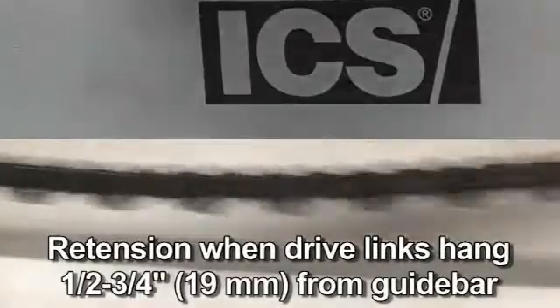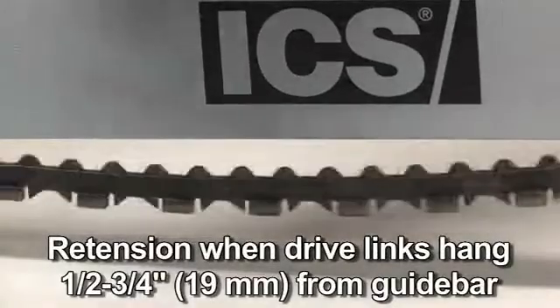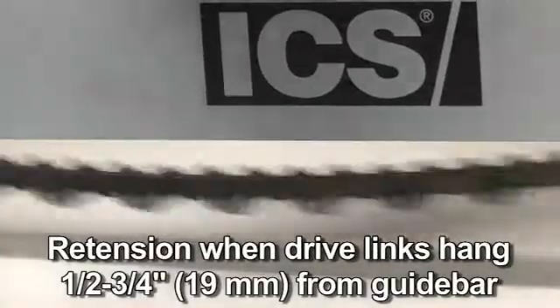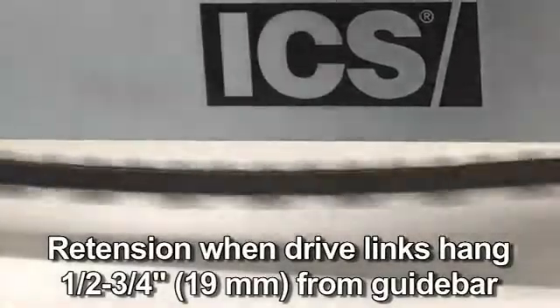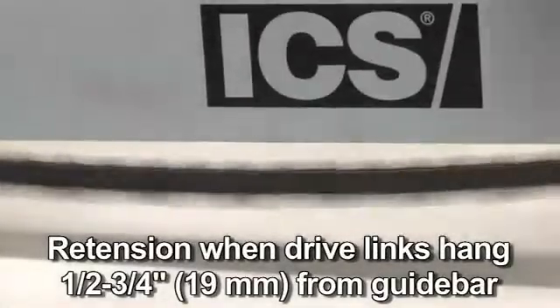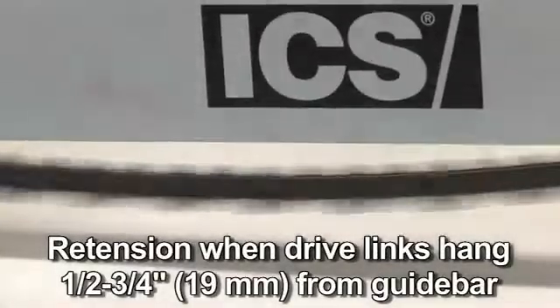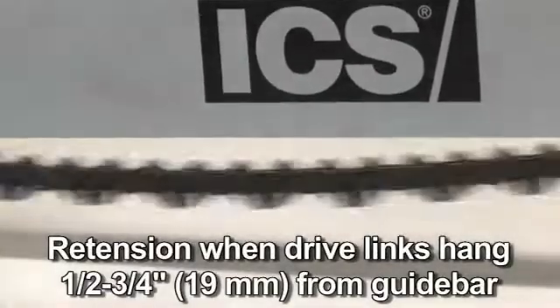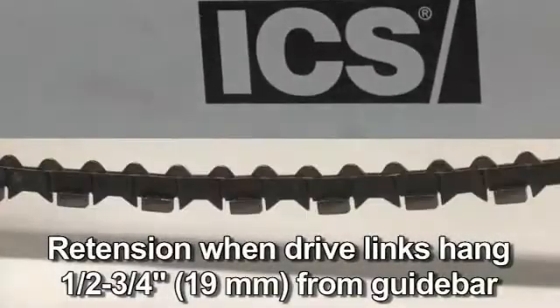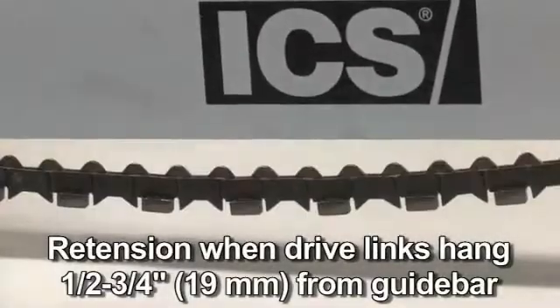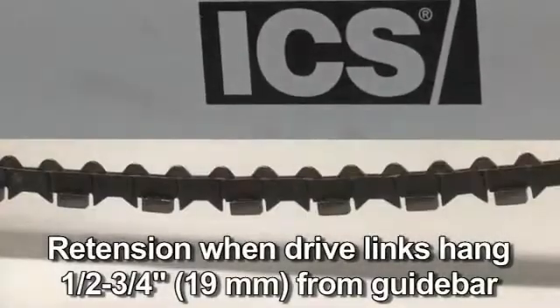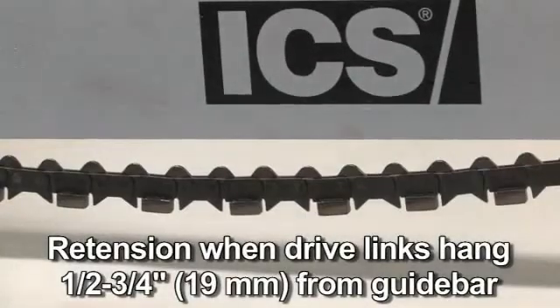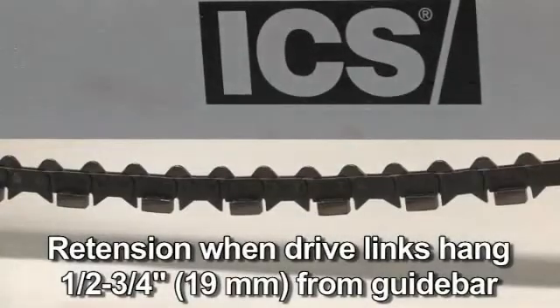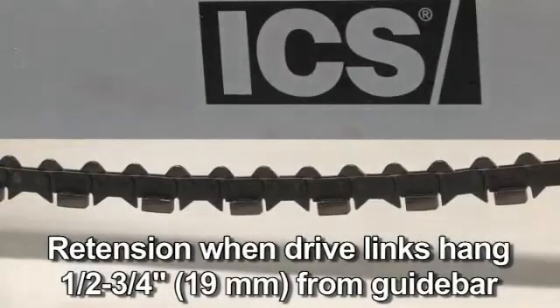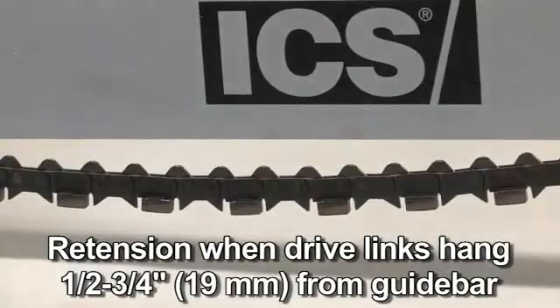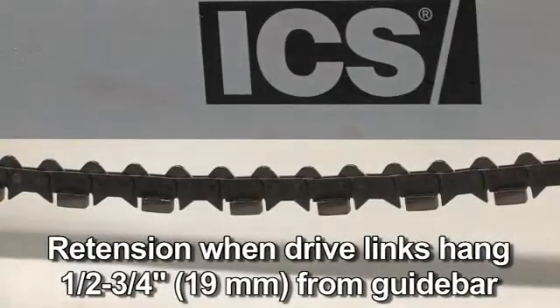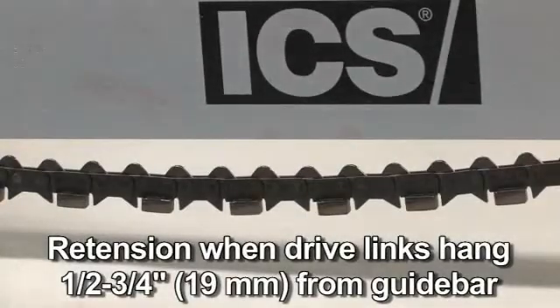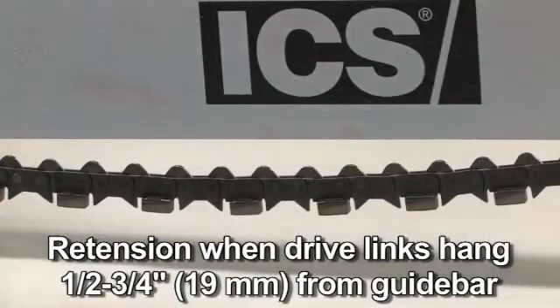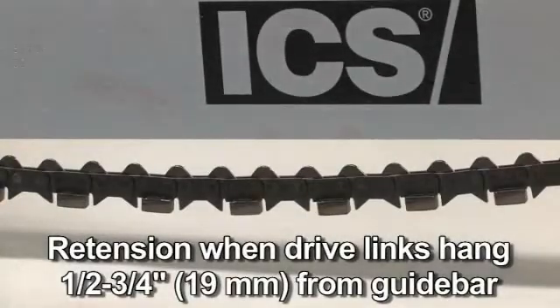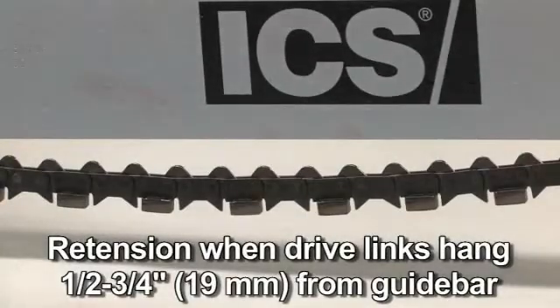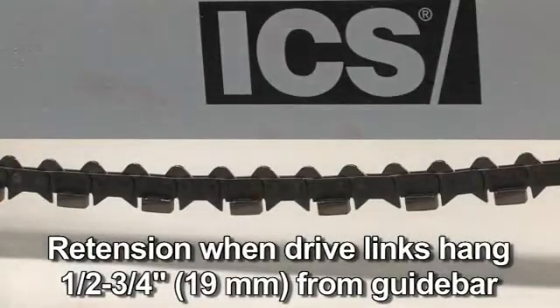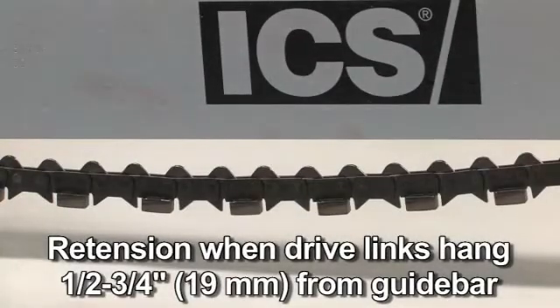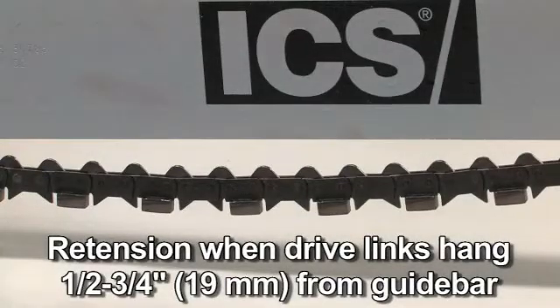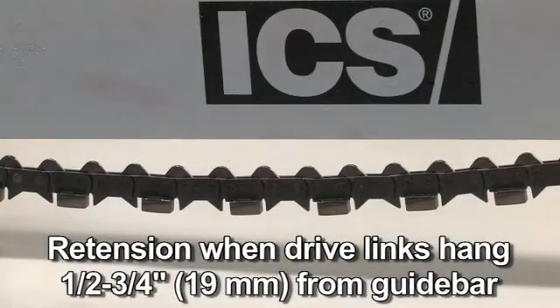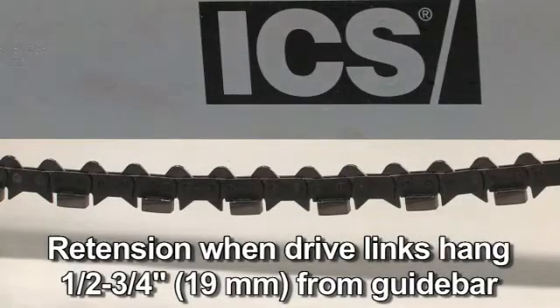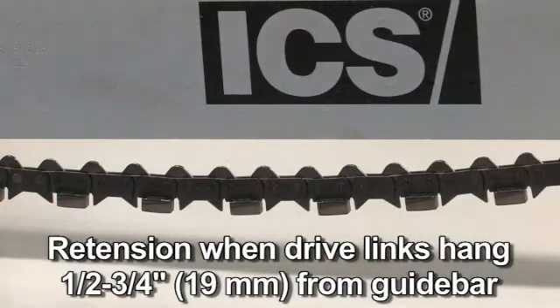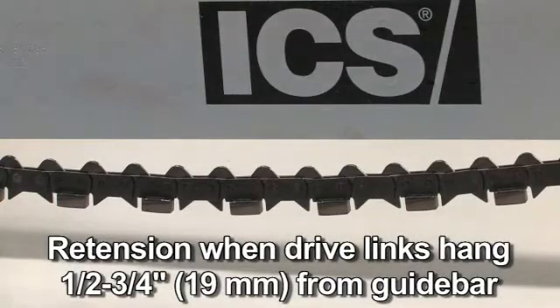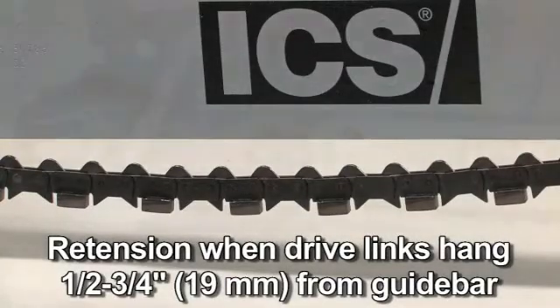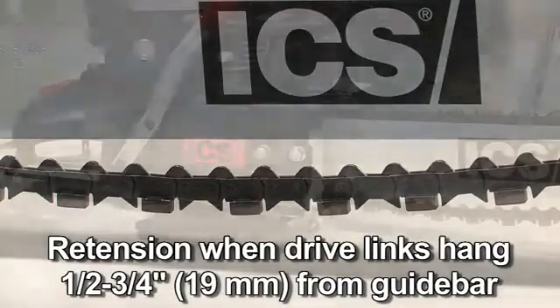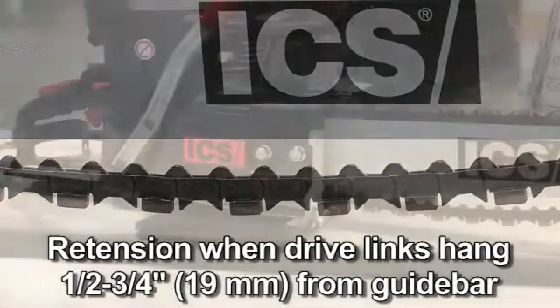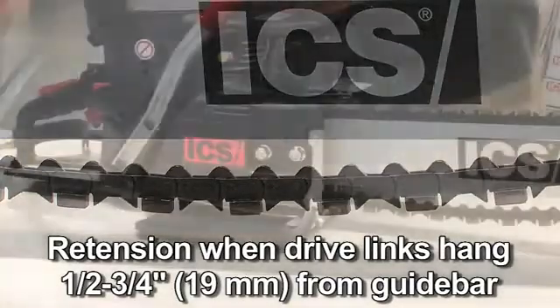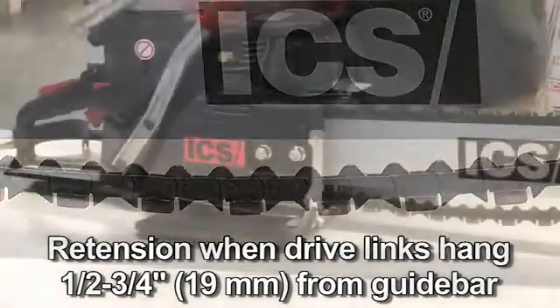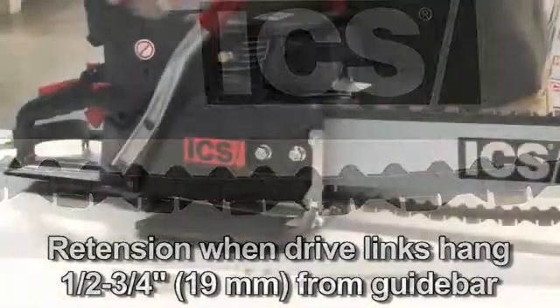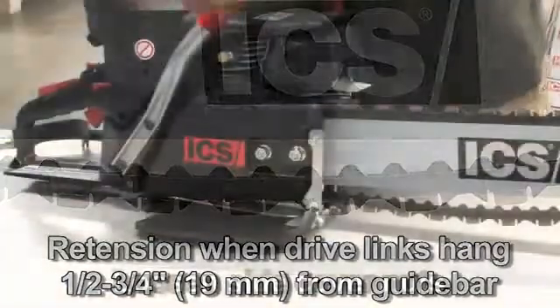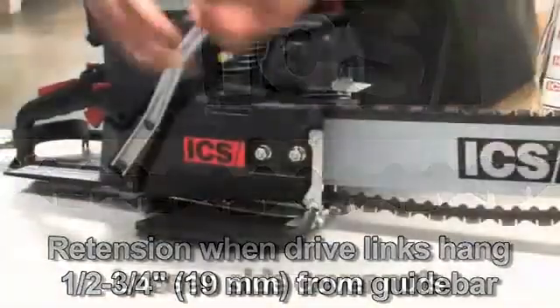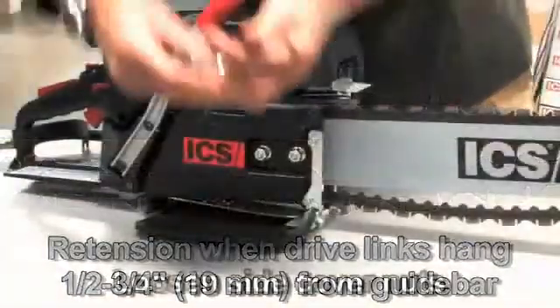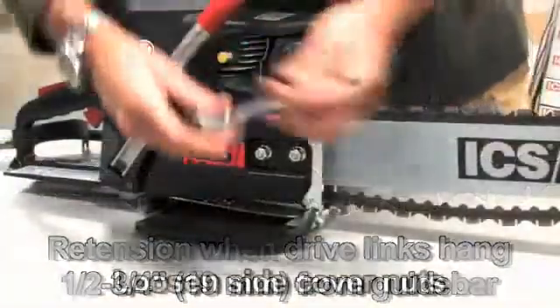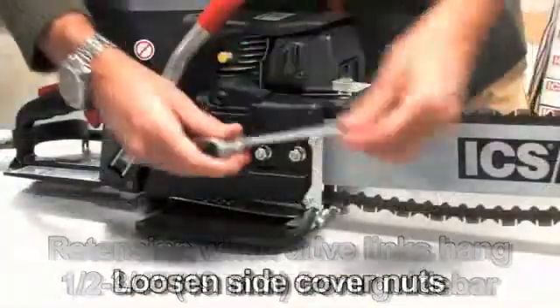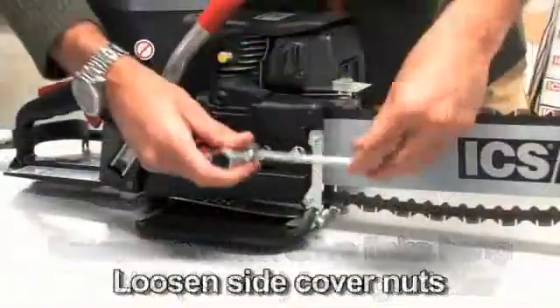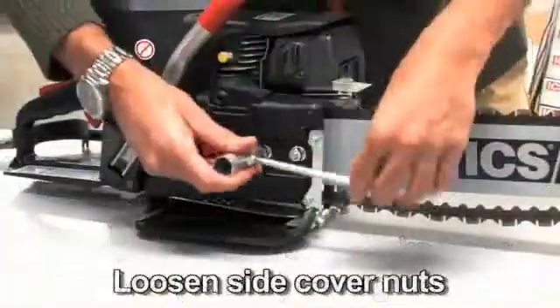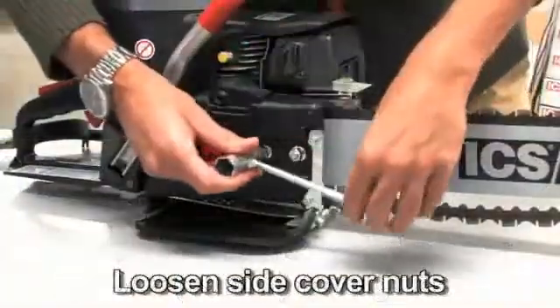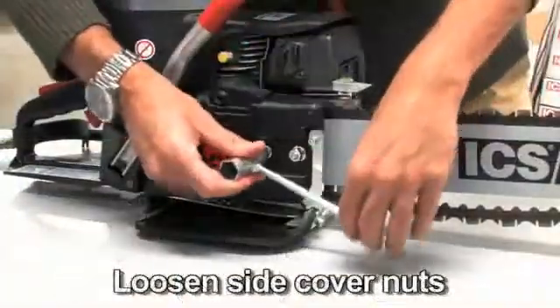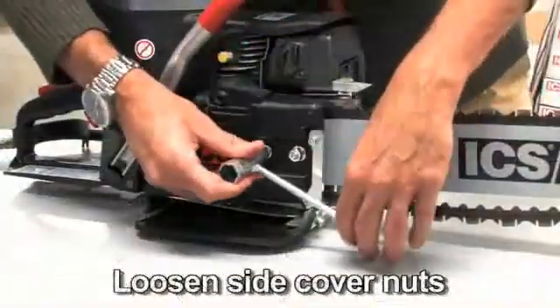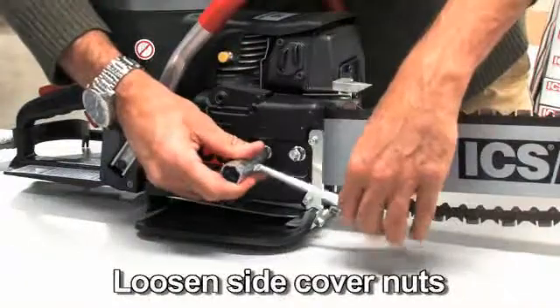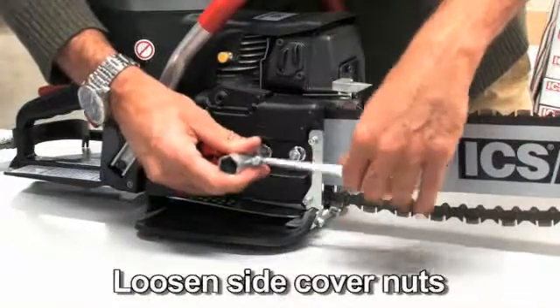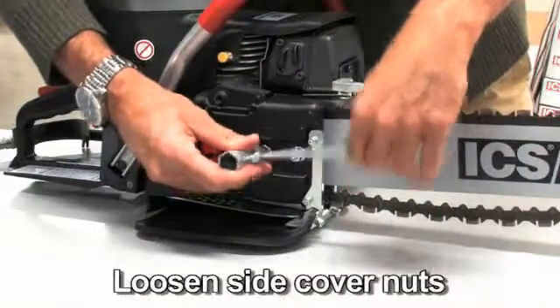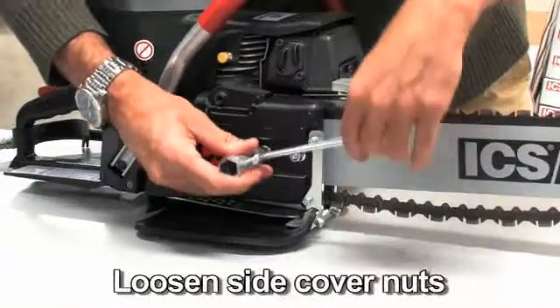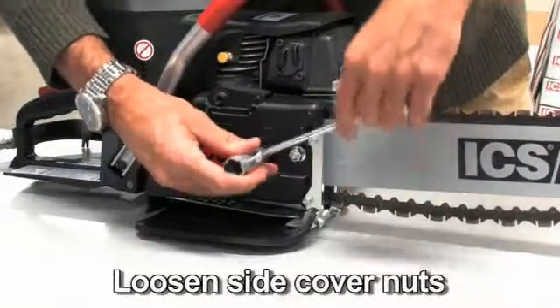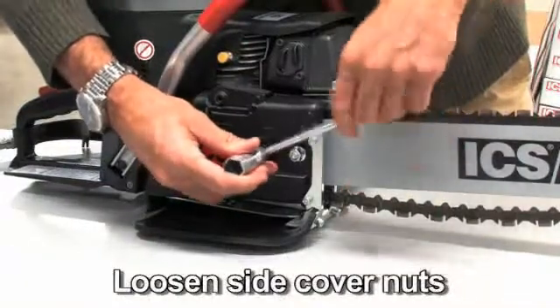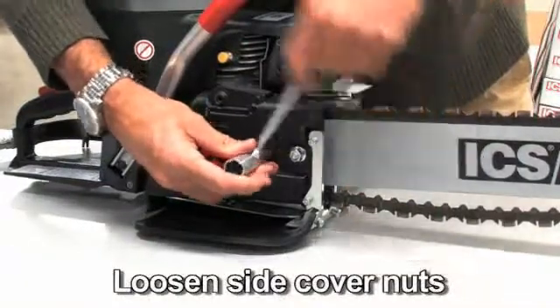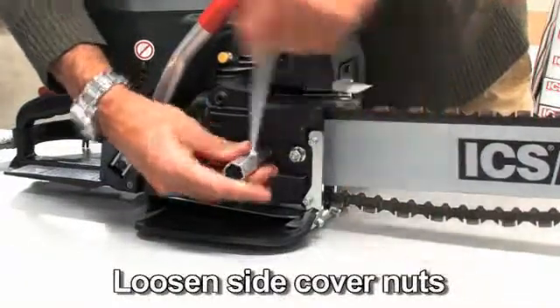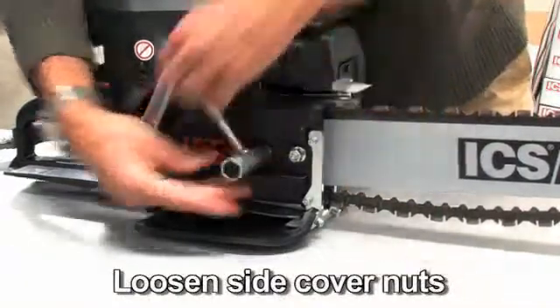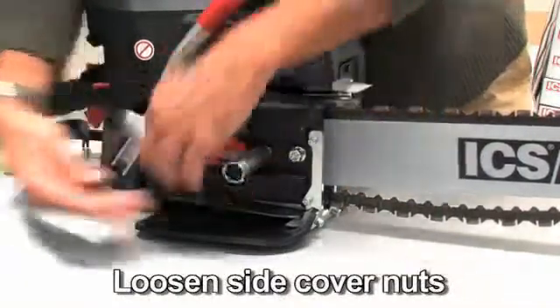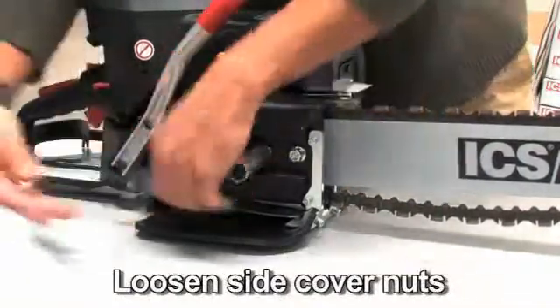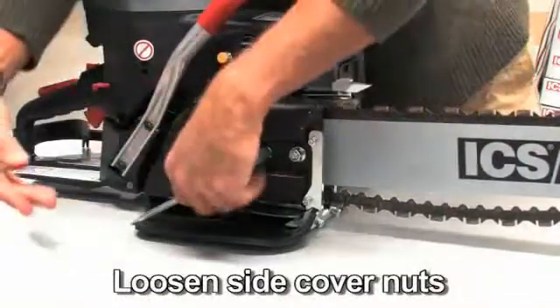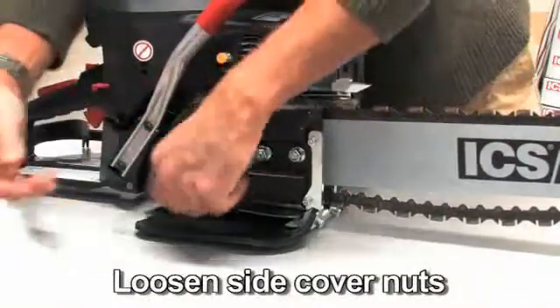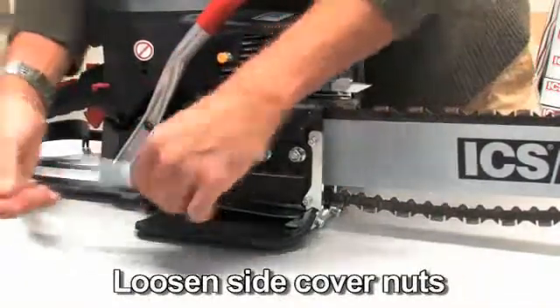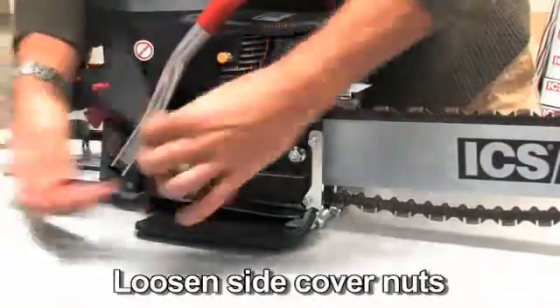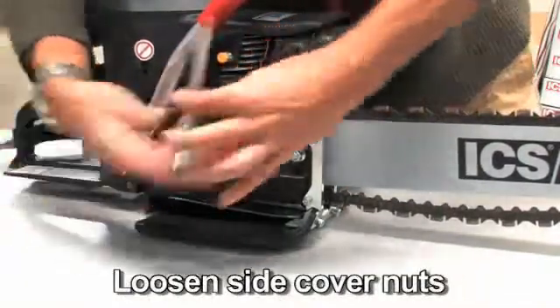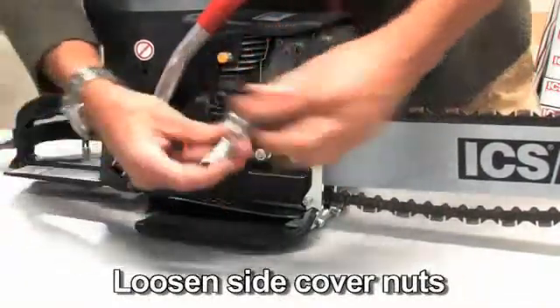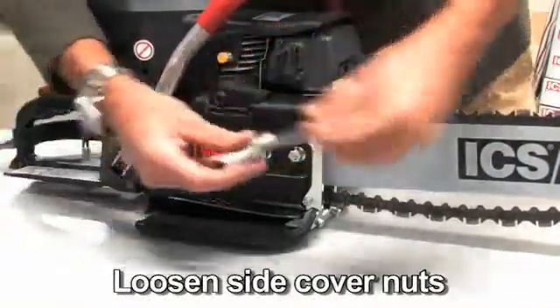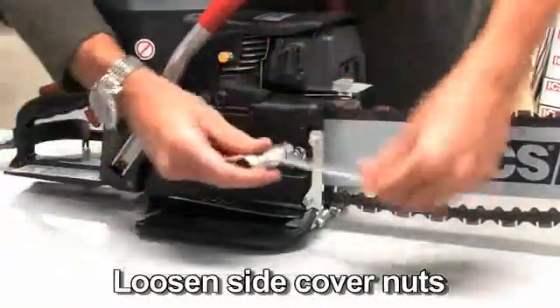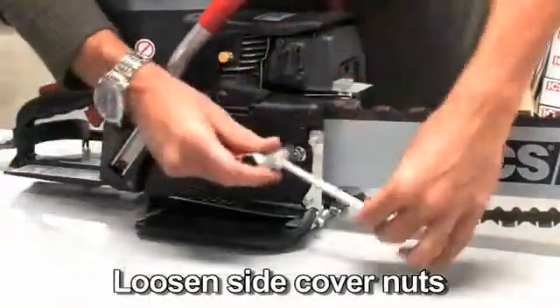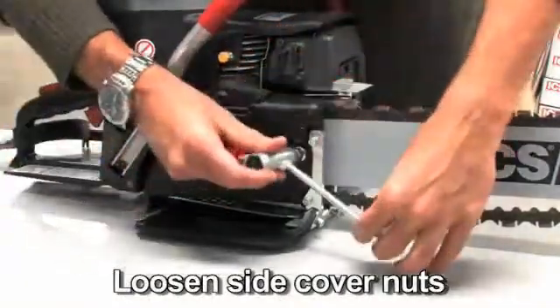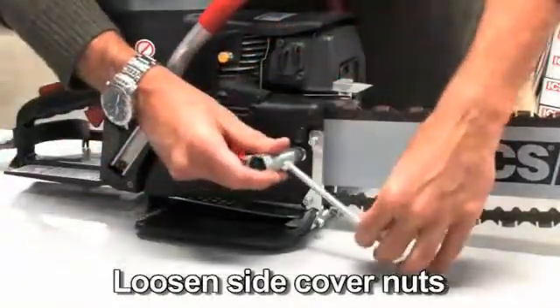When the drive links are hanging approximately a half inch to three quarters of an inch below the bar, it is time to tension the chain. To tension the chain, first loosen the side cover nuts.